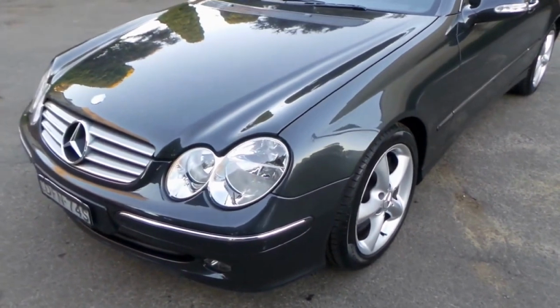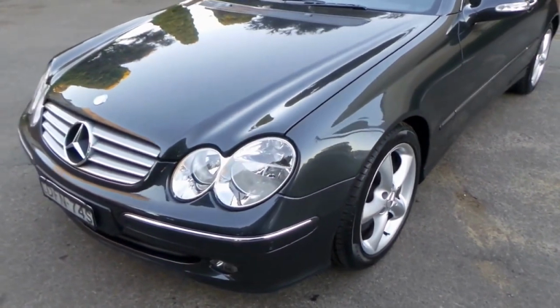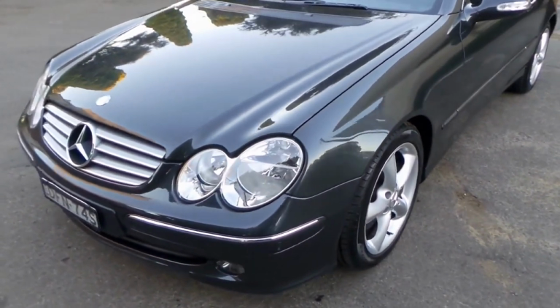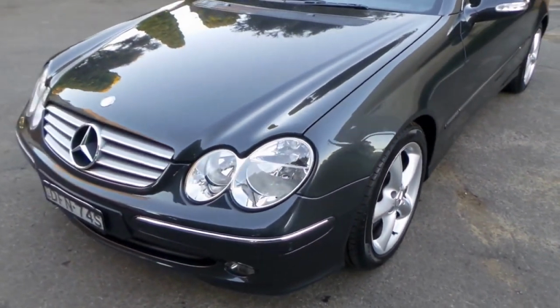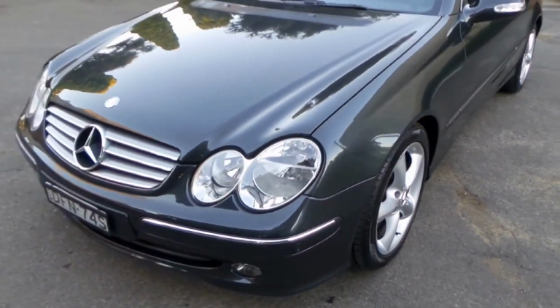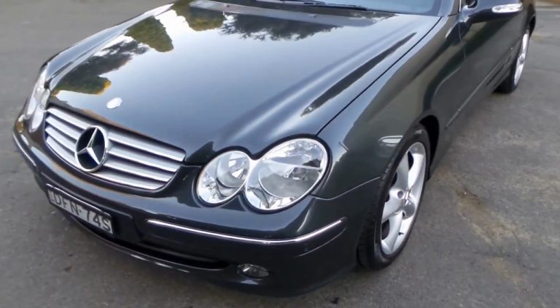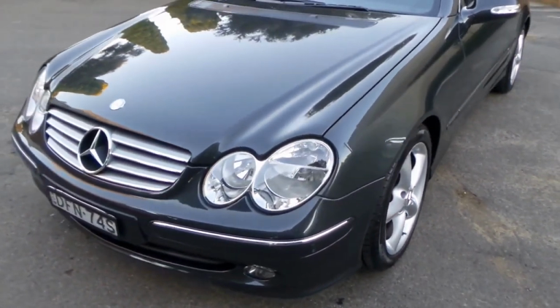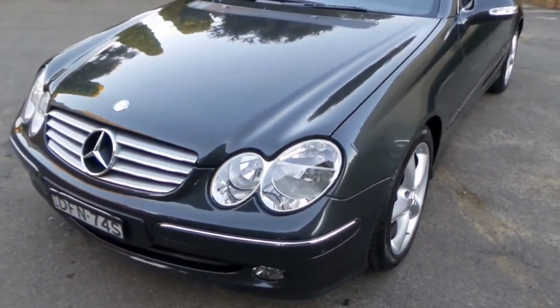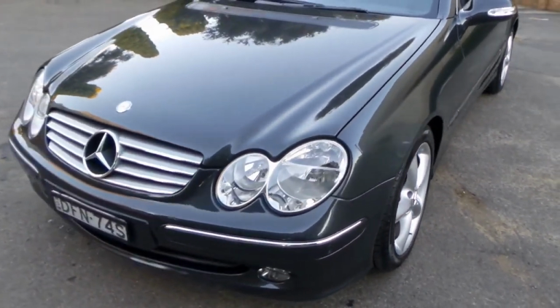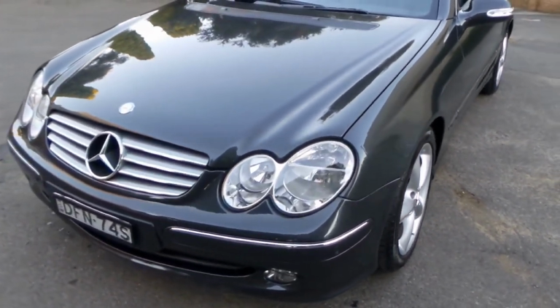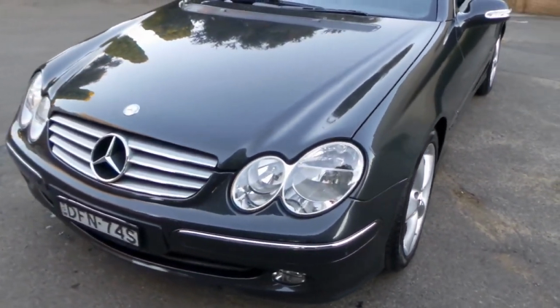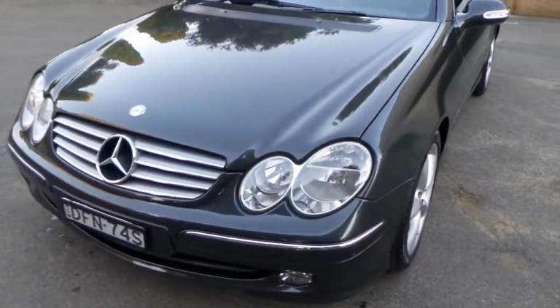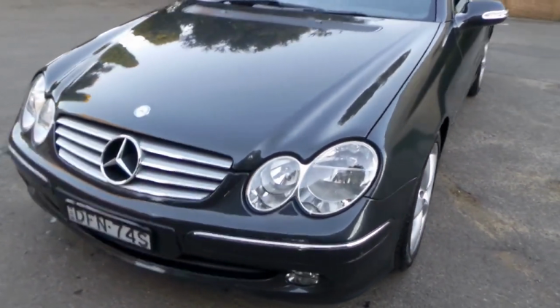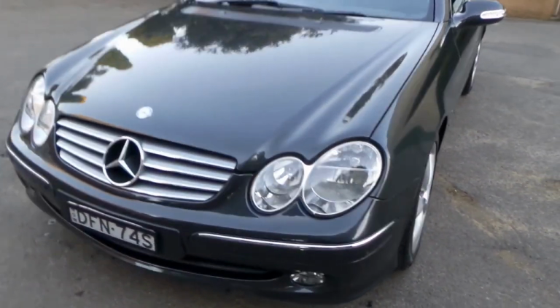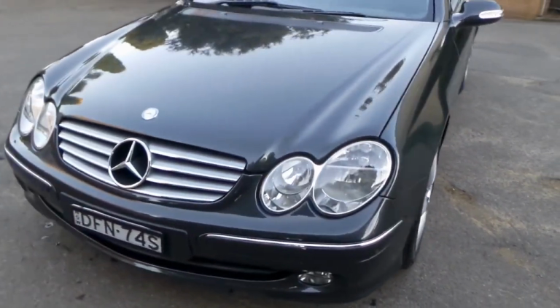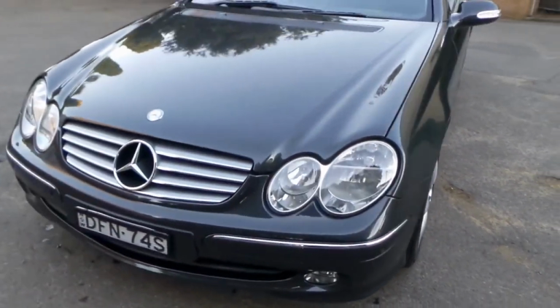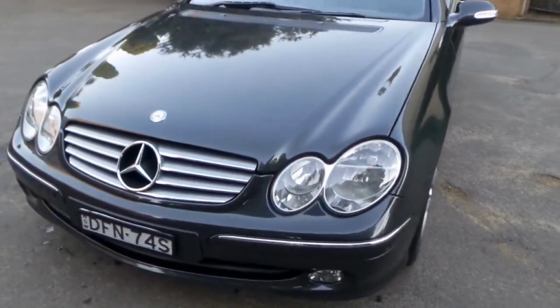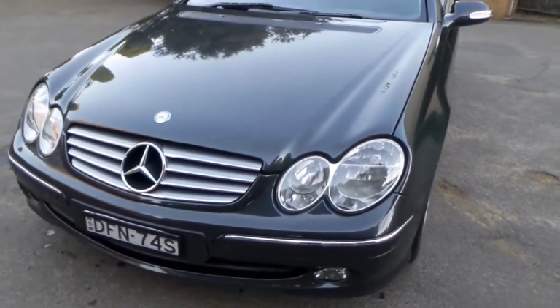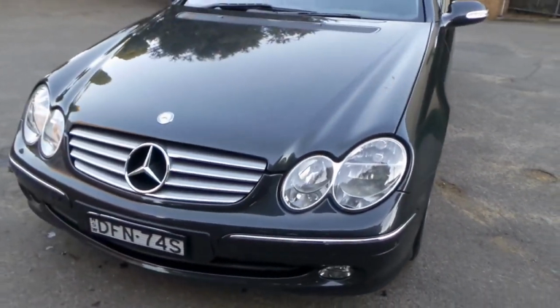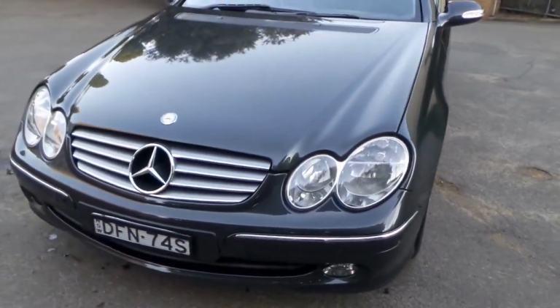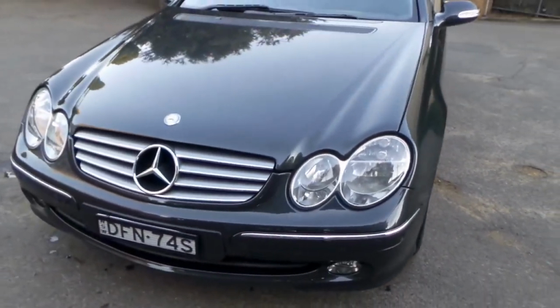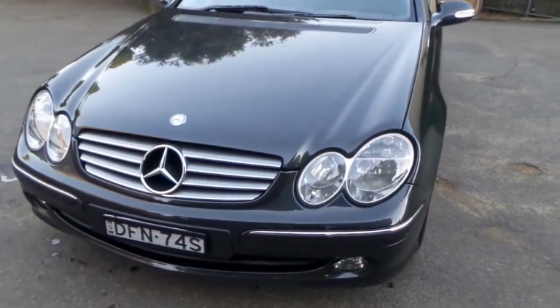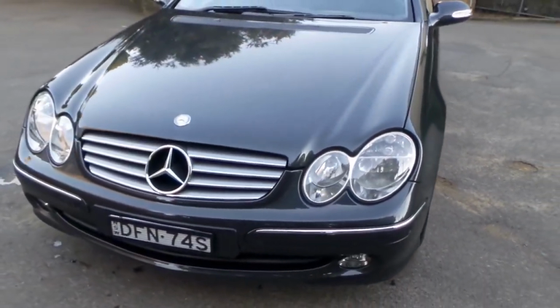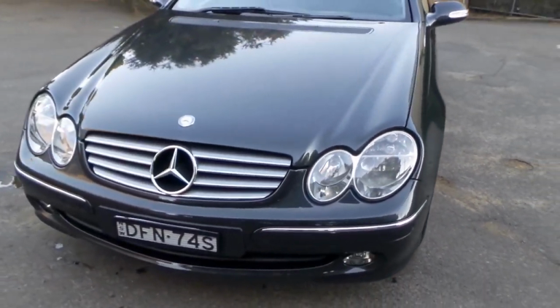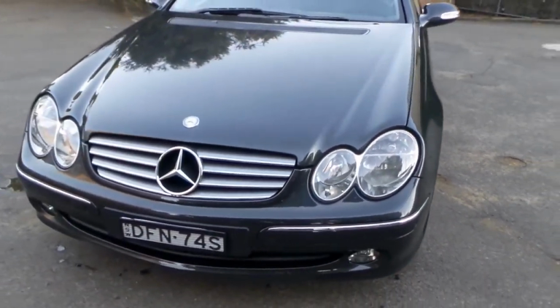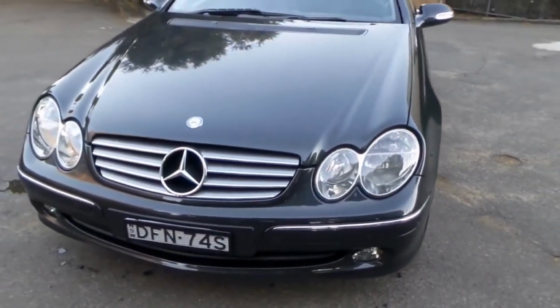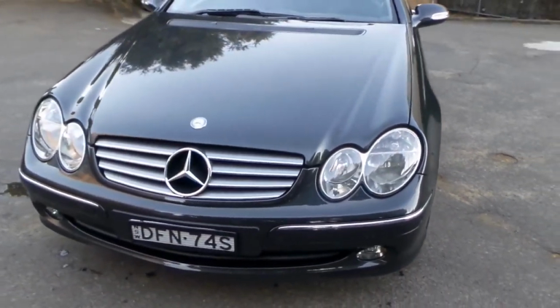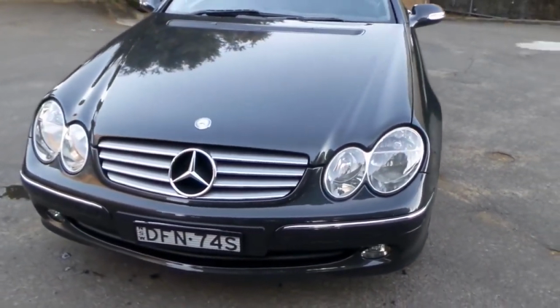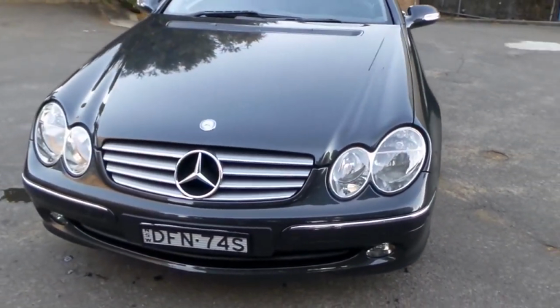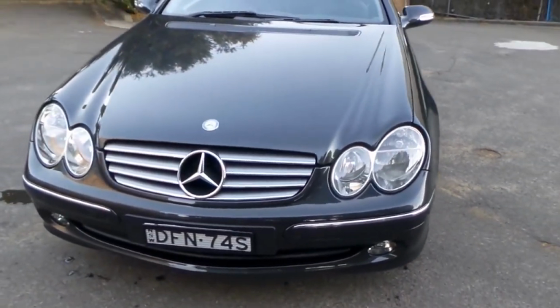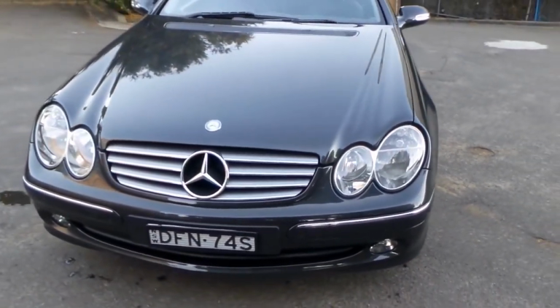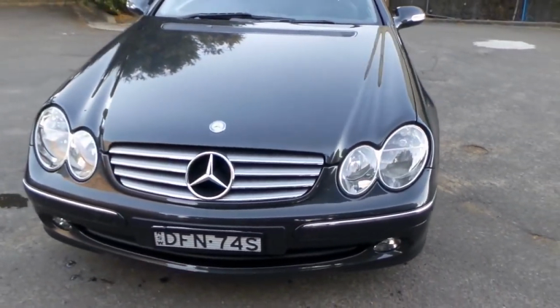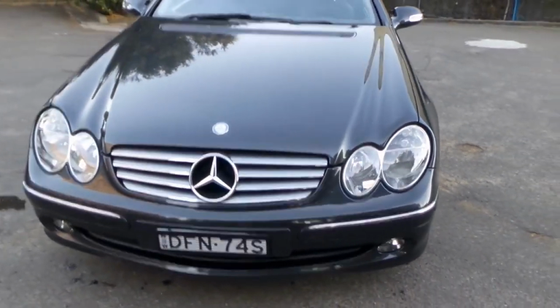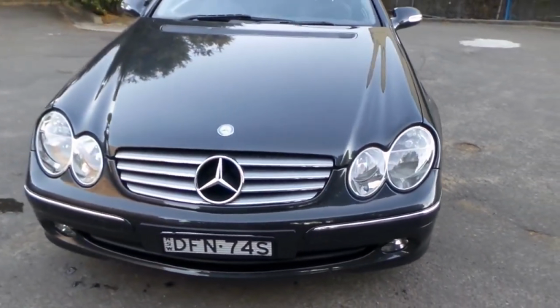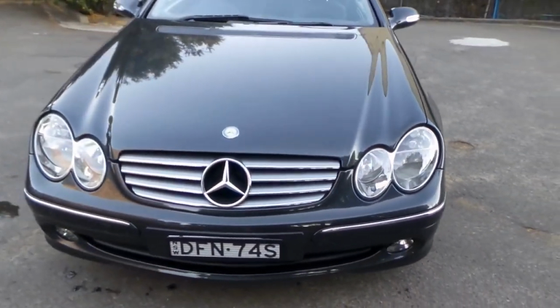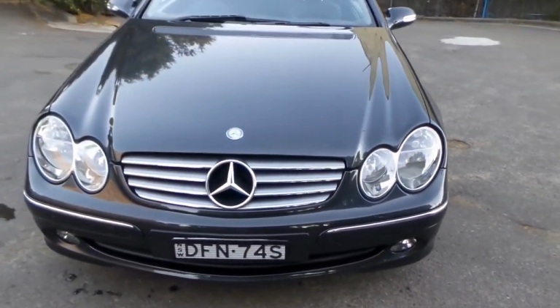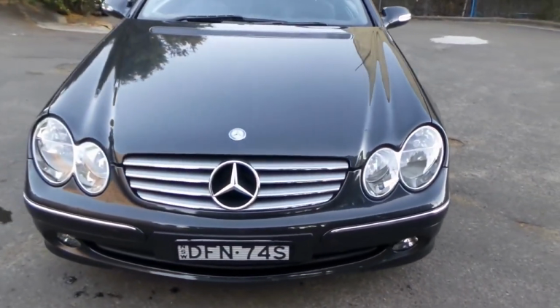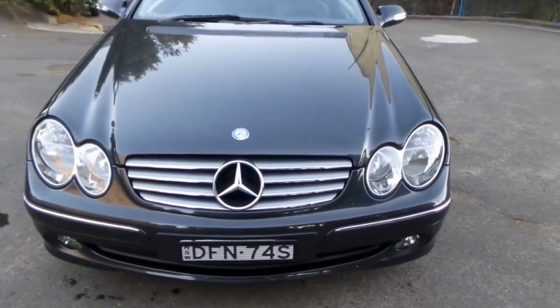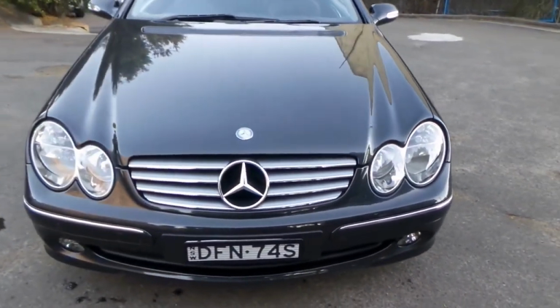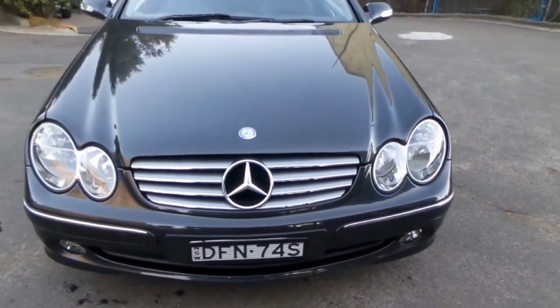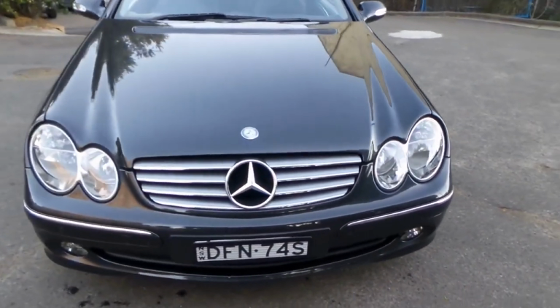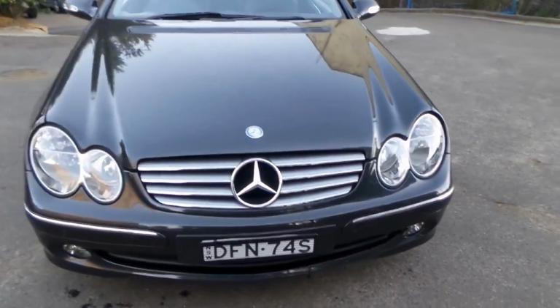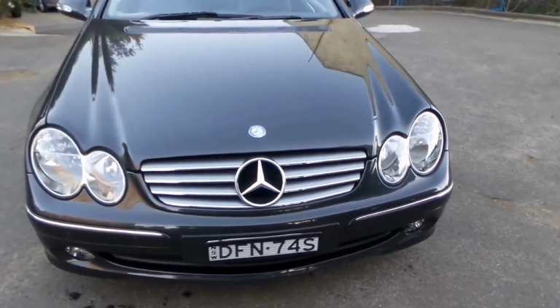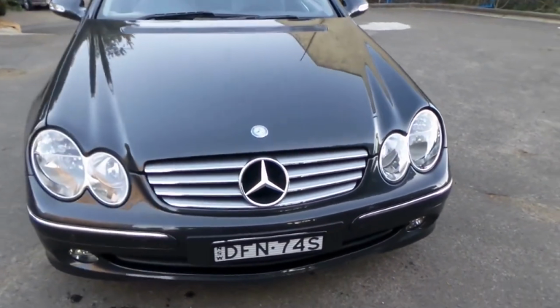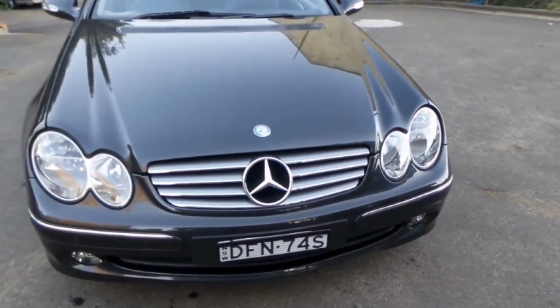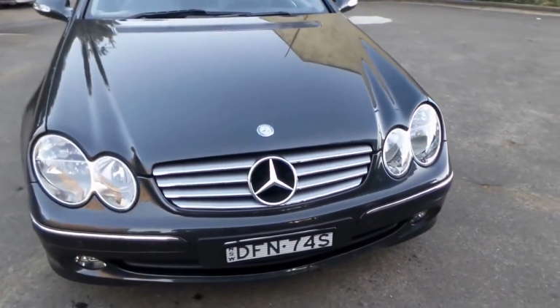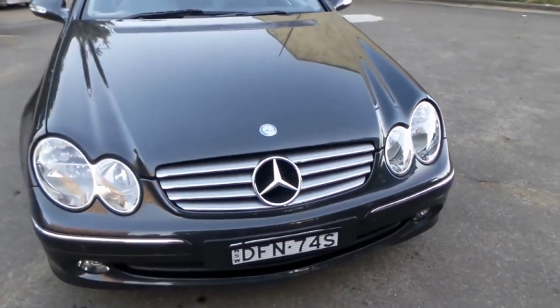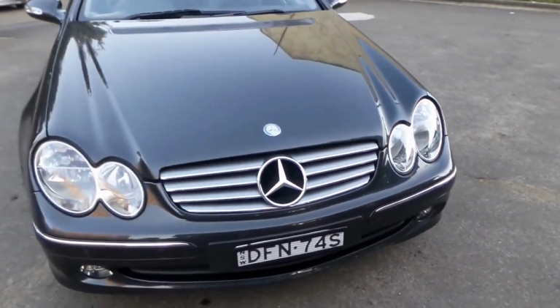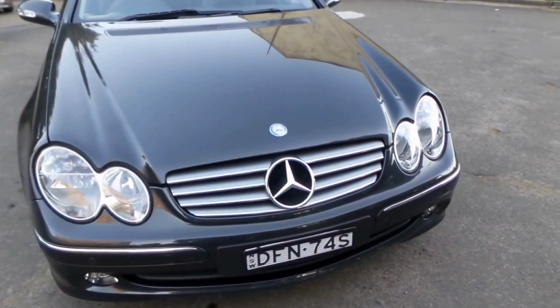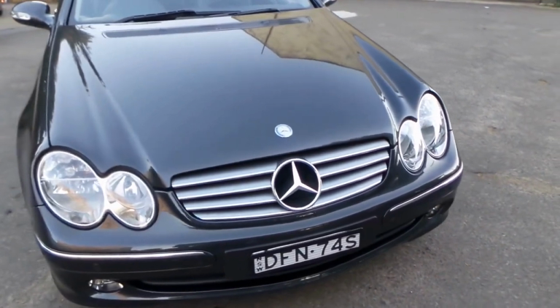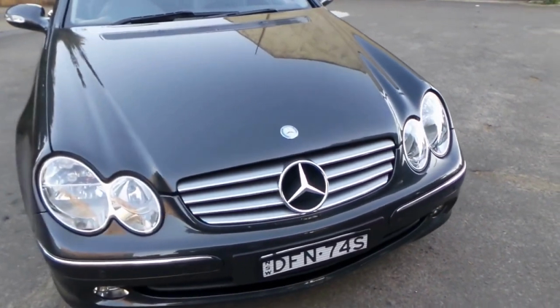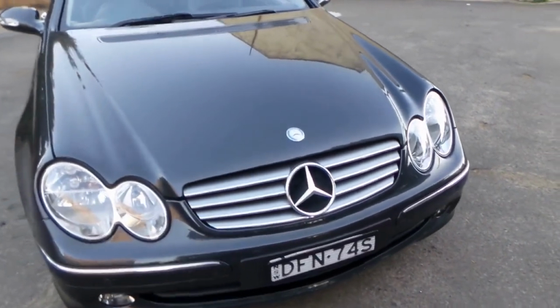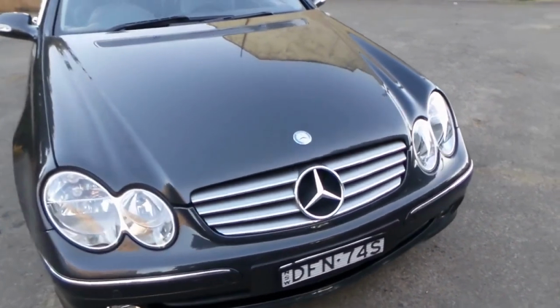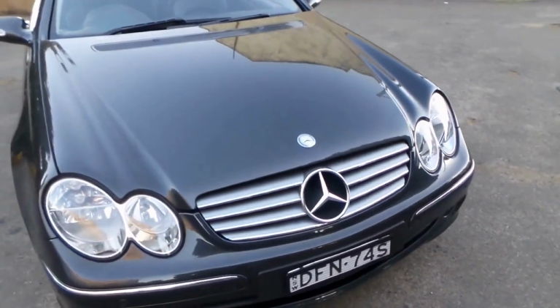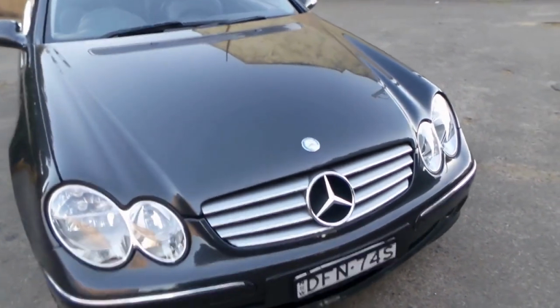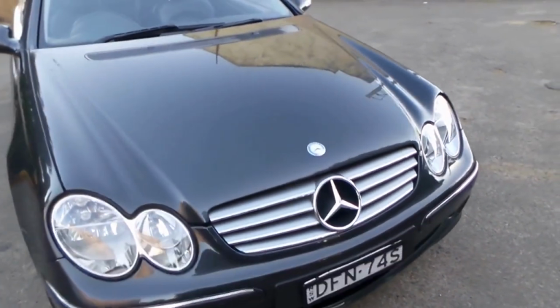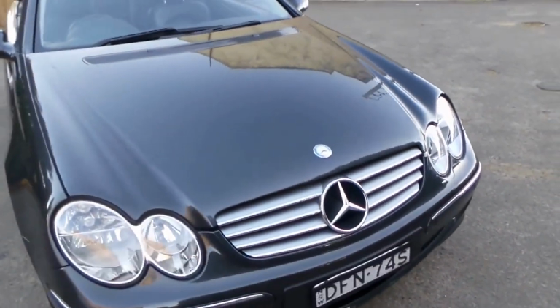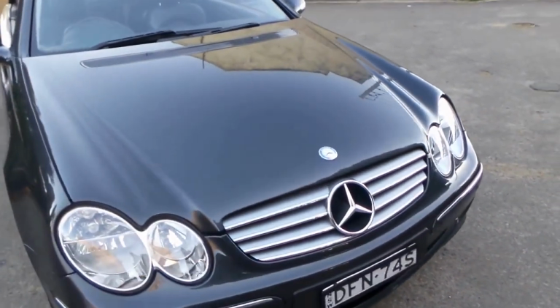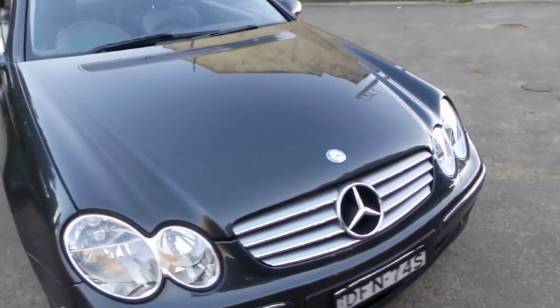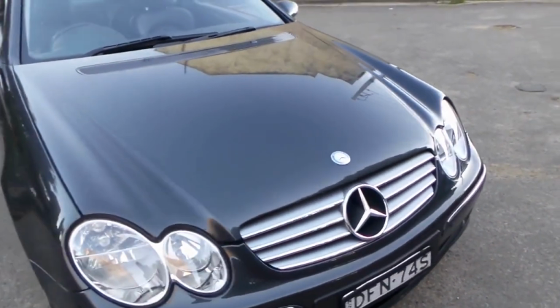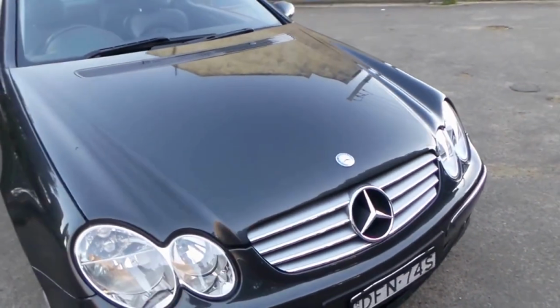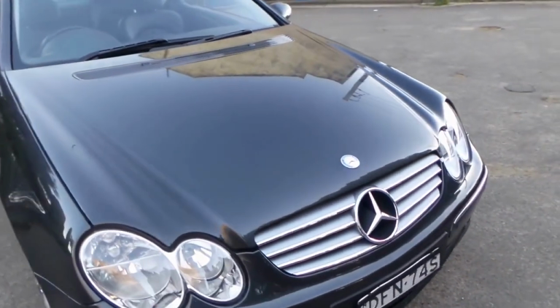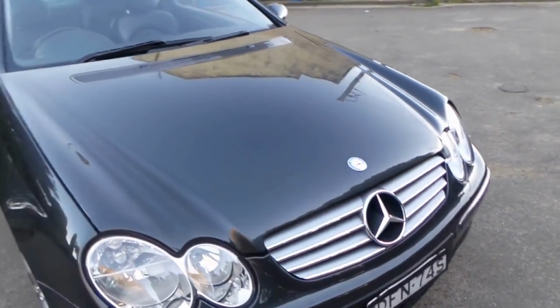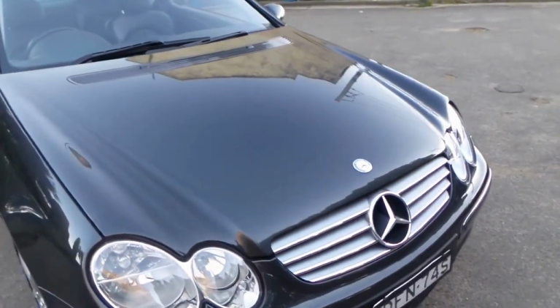We're seeing these CLKs with well over 200,000 kilometres. This car — we've just given it a wash with soap and water — and look at it.